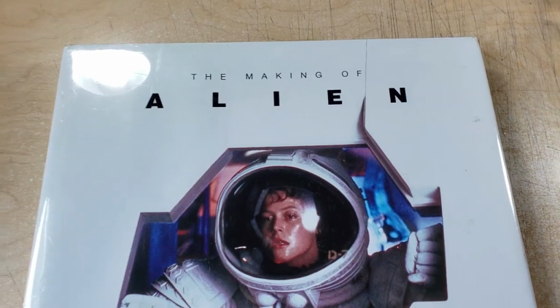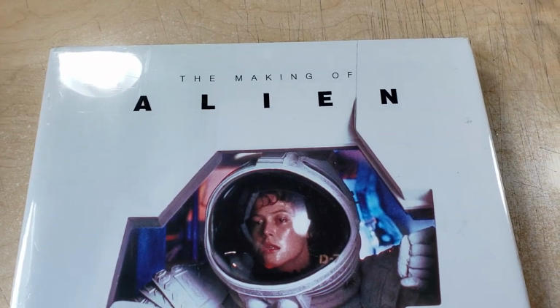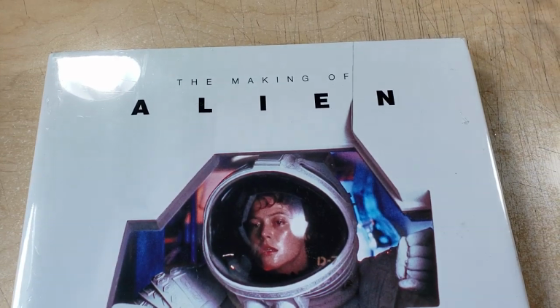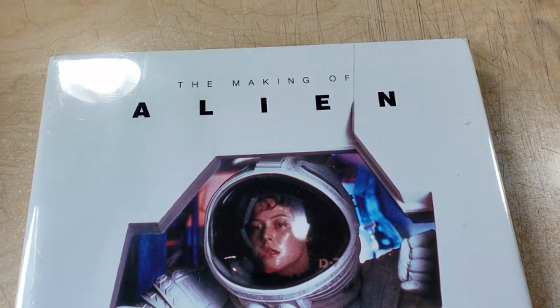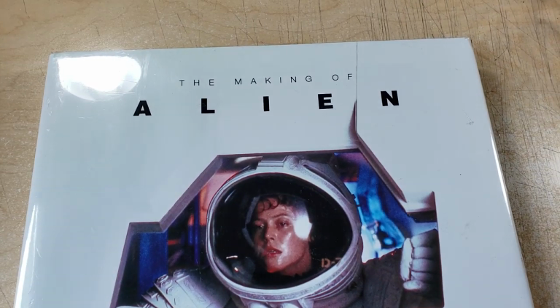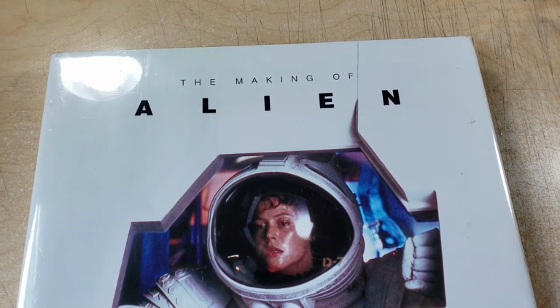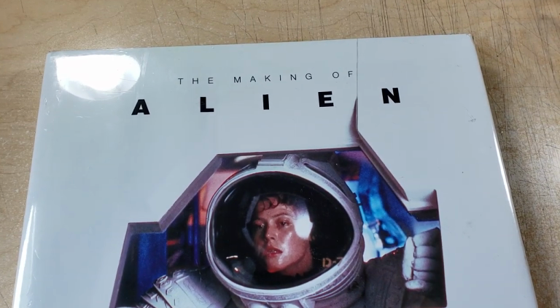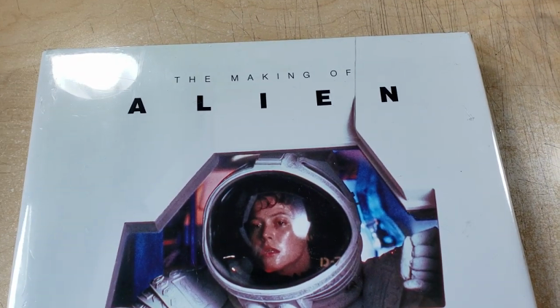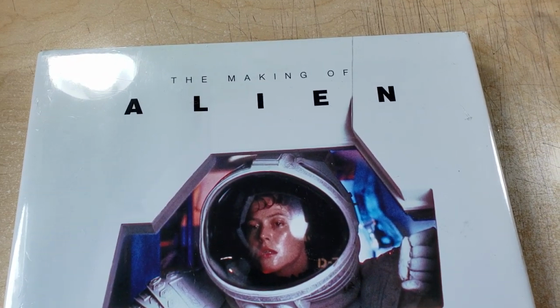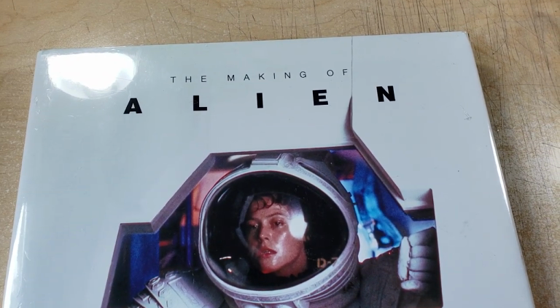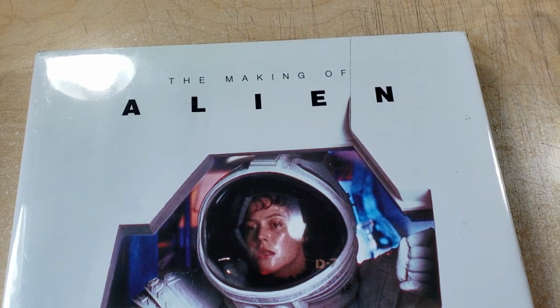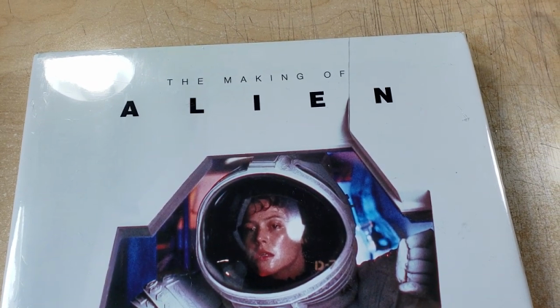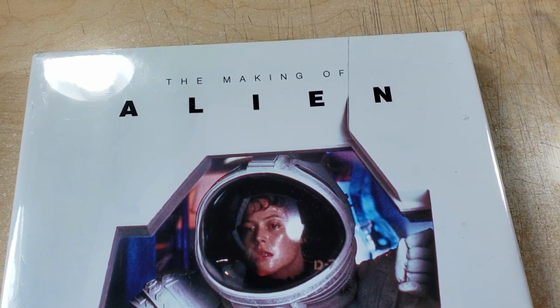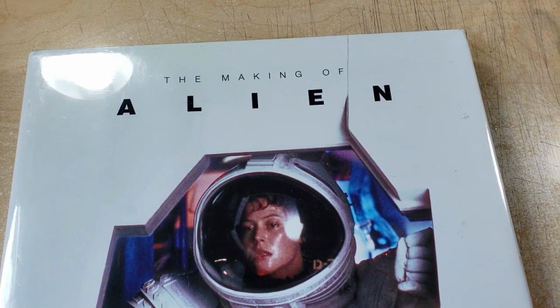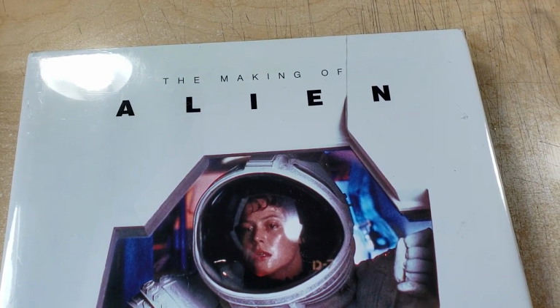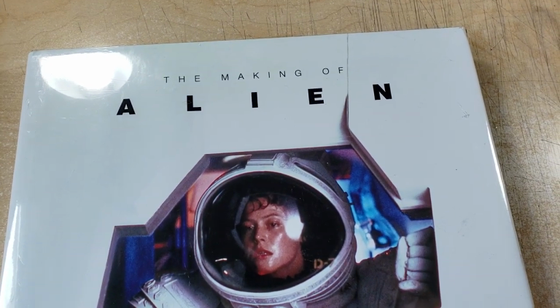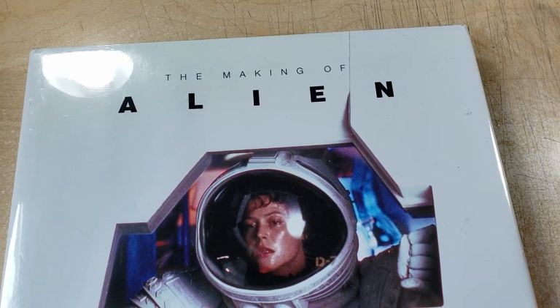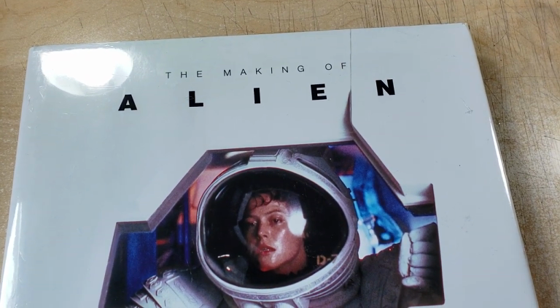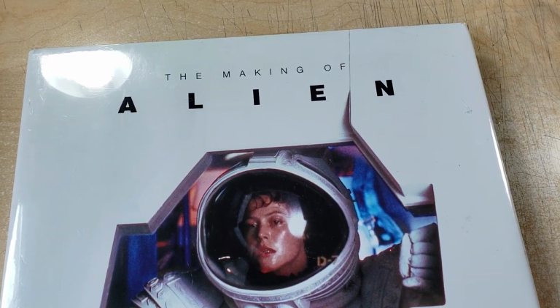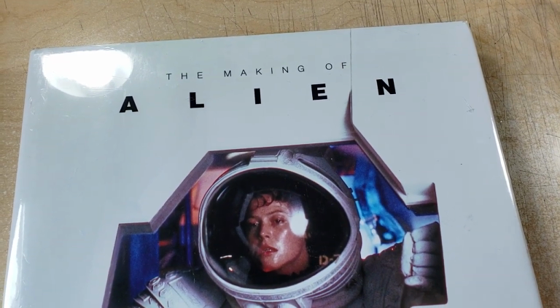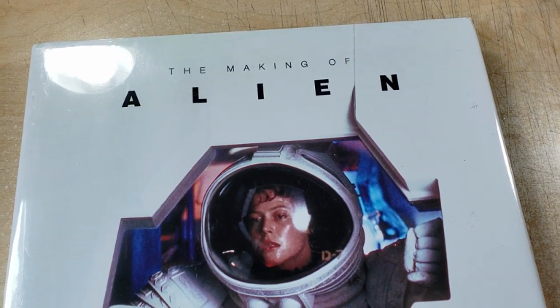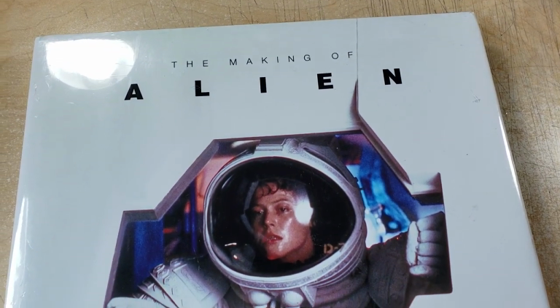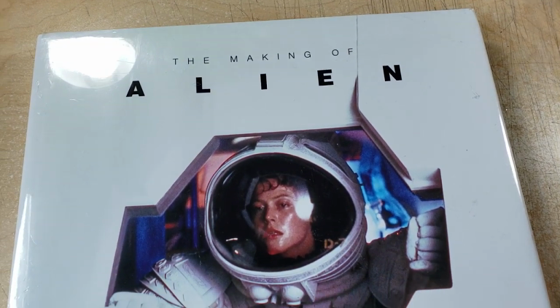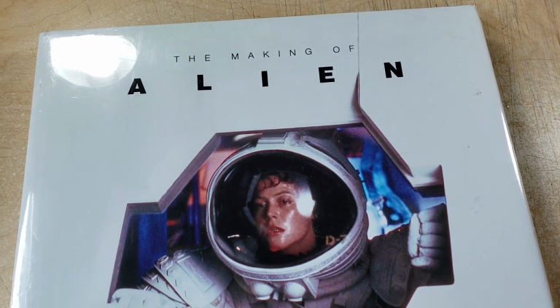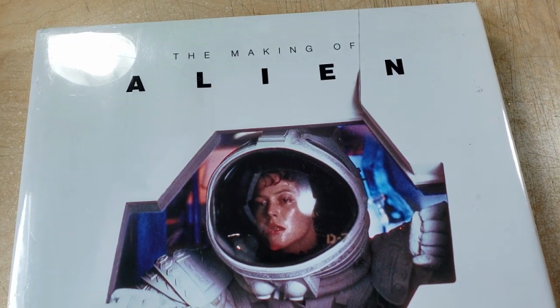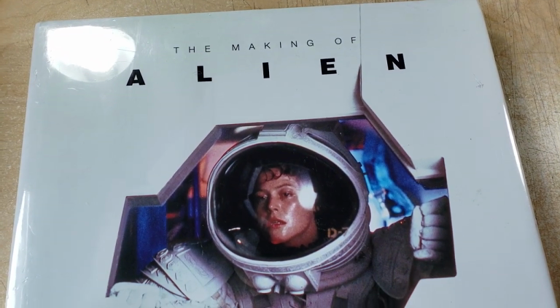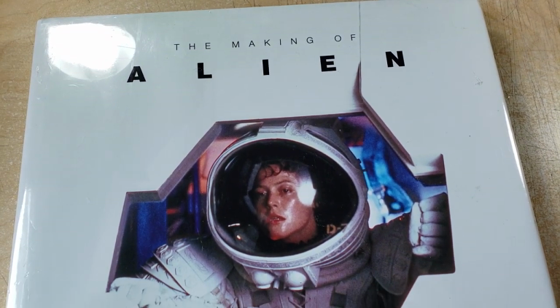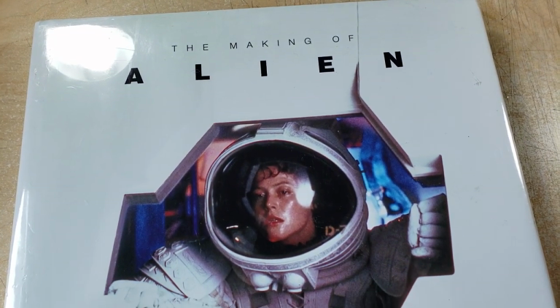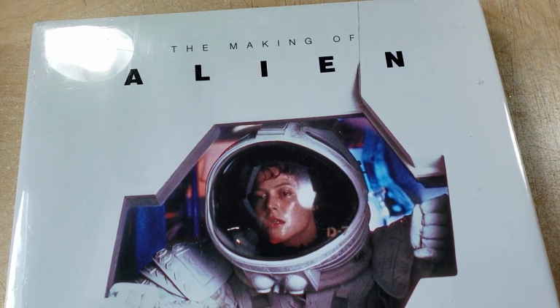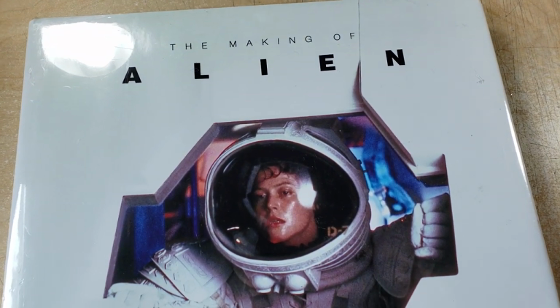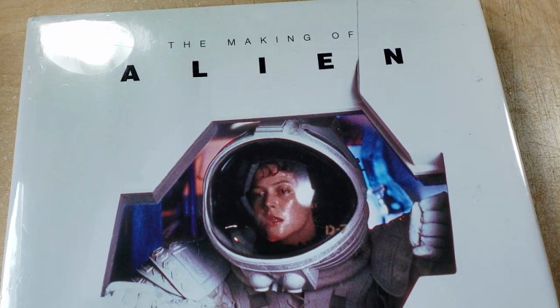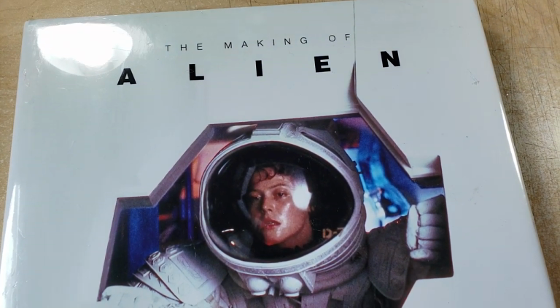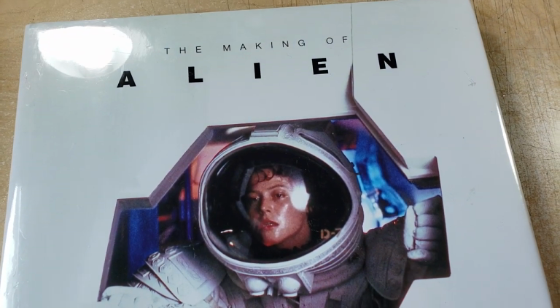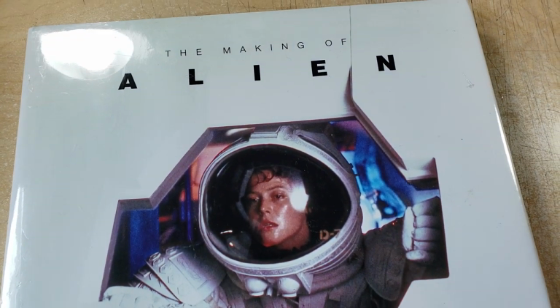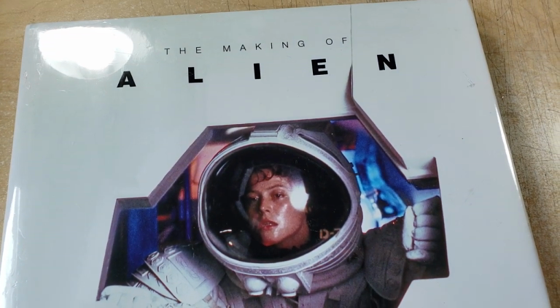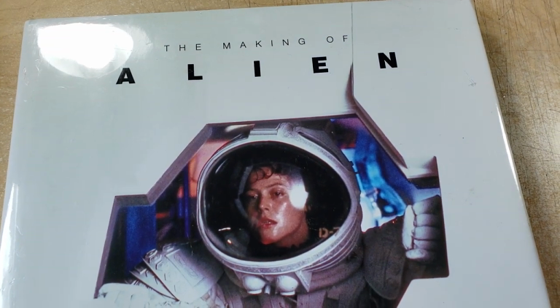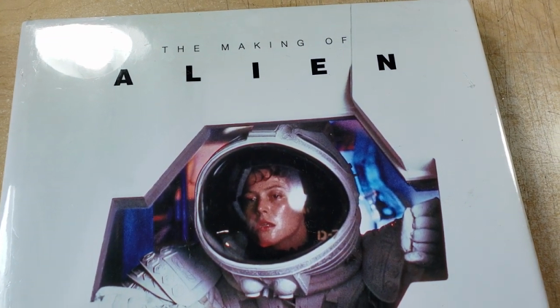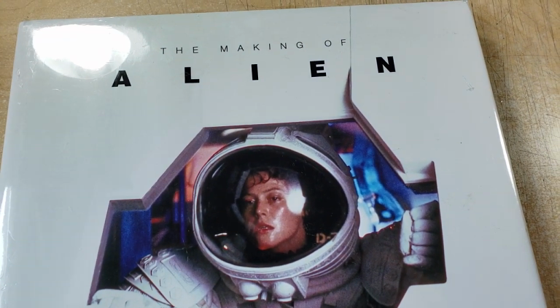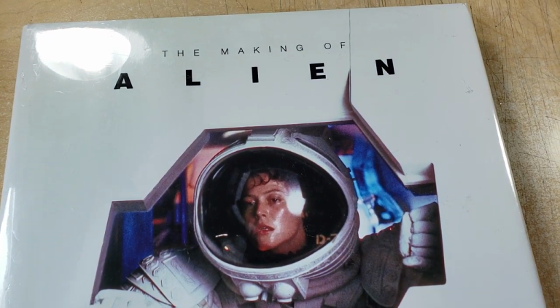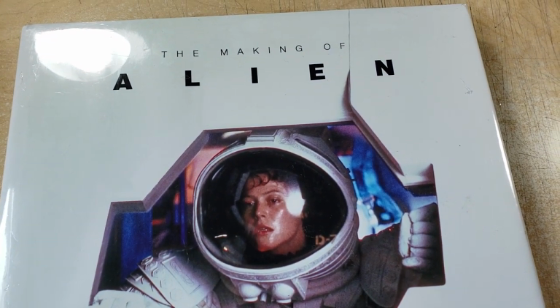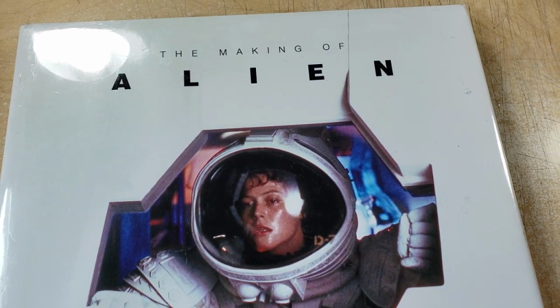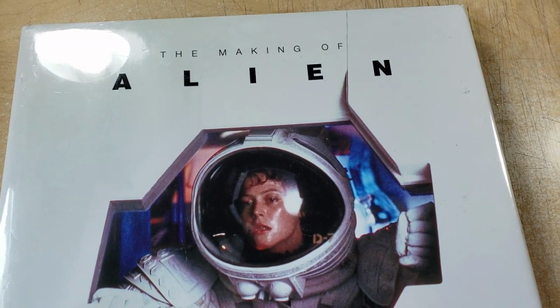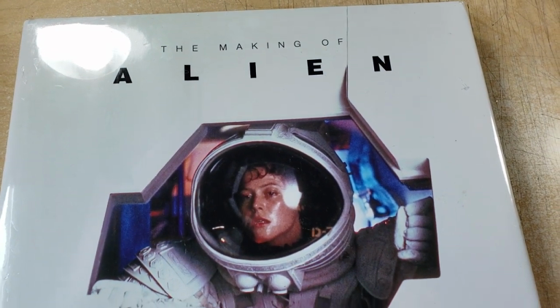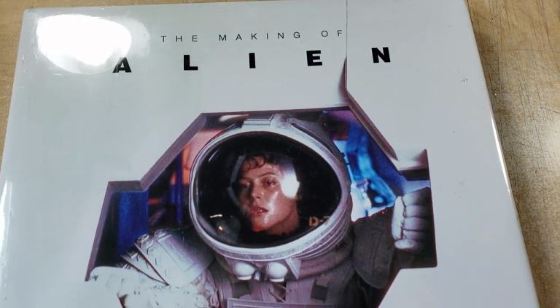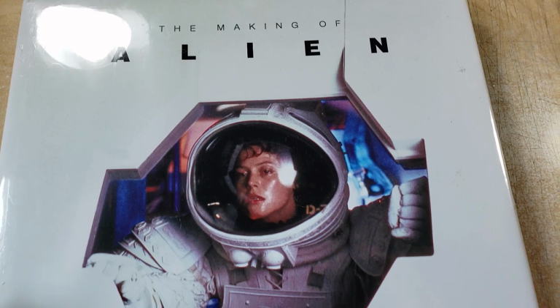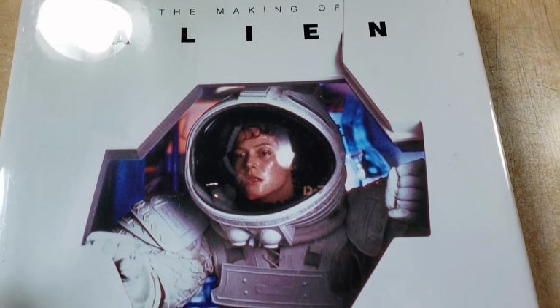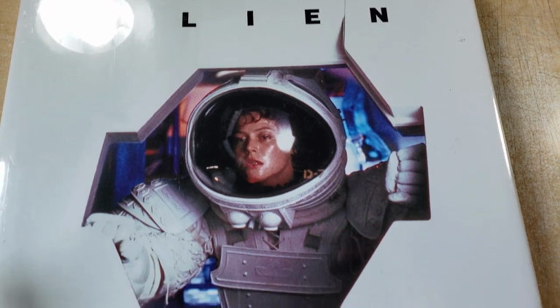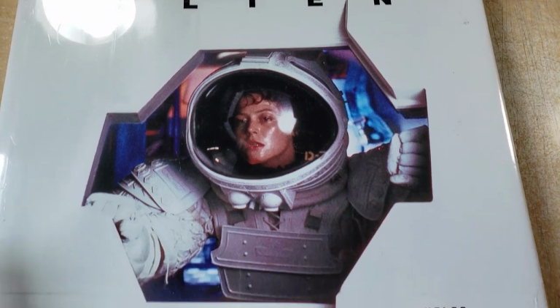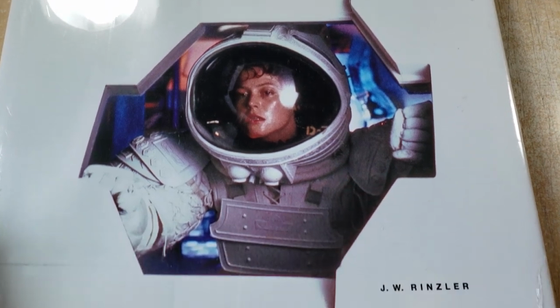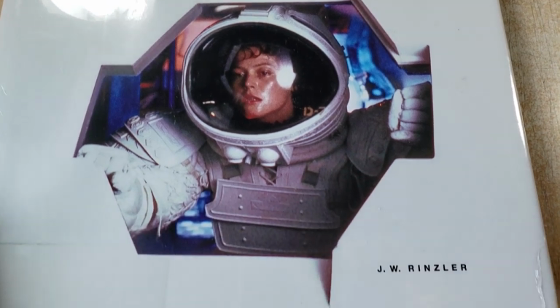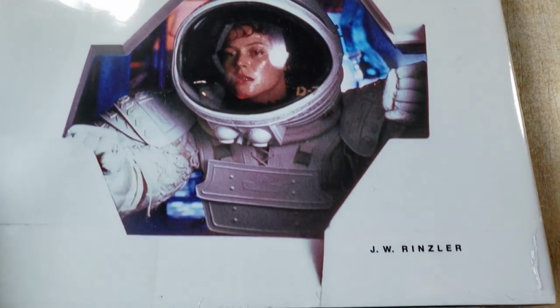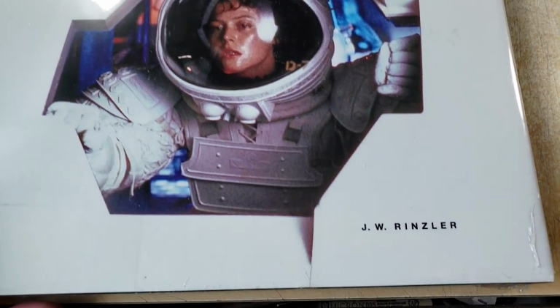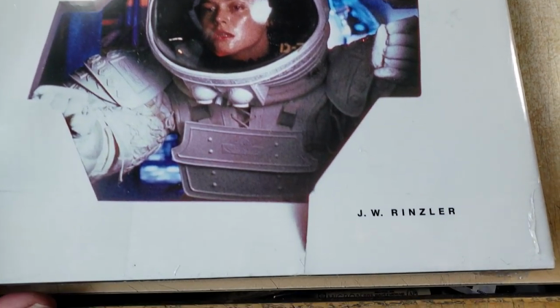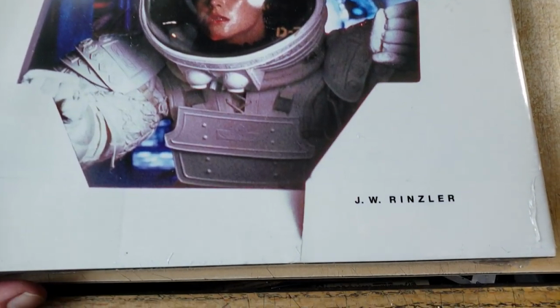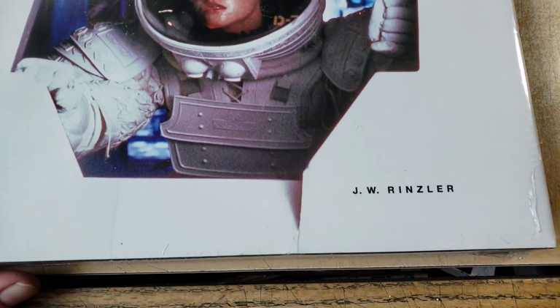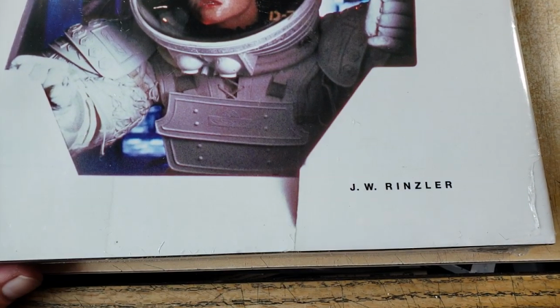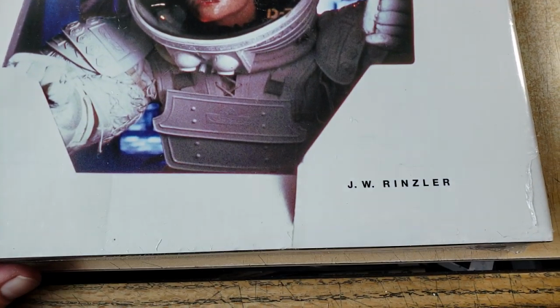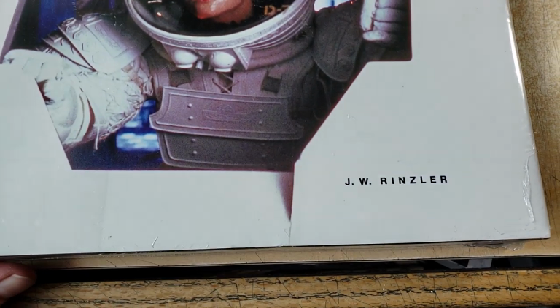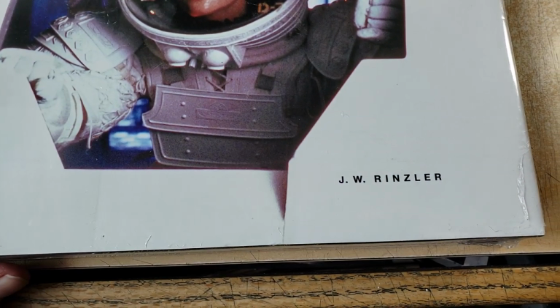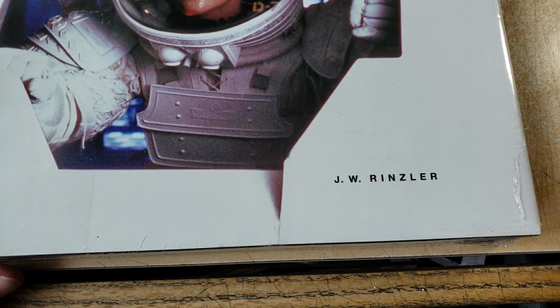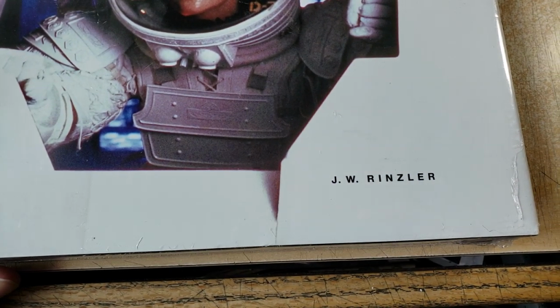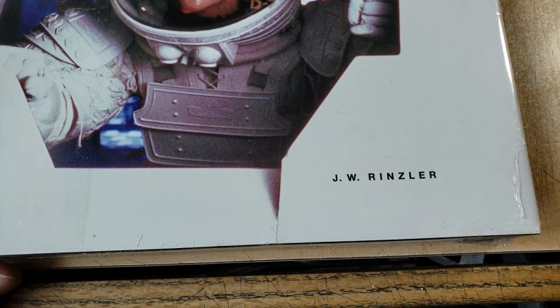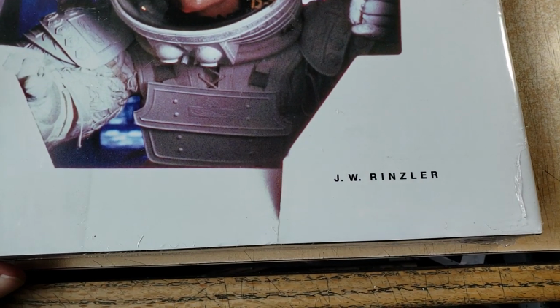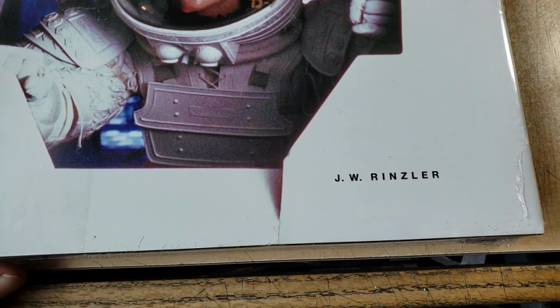Hey, what is up everyone? It's Rich. Welcome to a video. Today we're going to take a look at The Making of Alien by J.W. Rinsler.